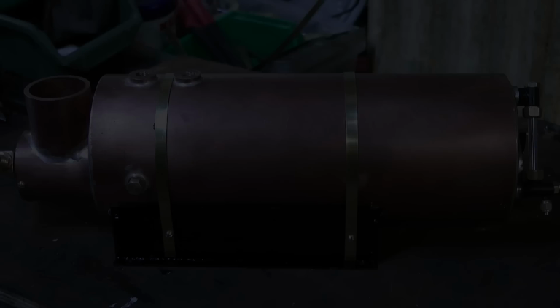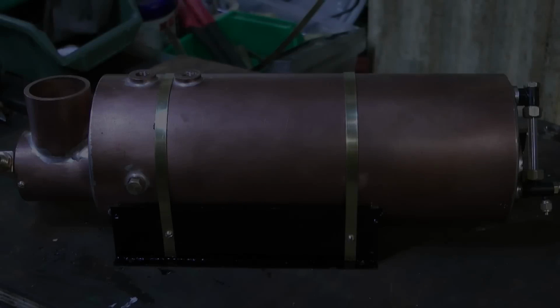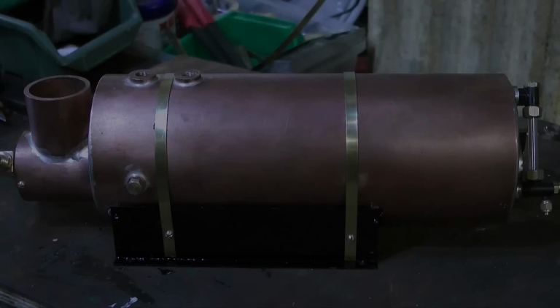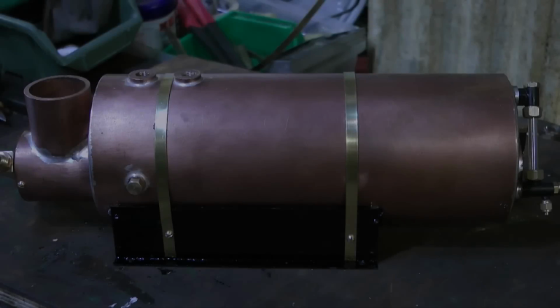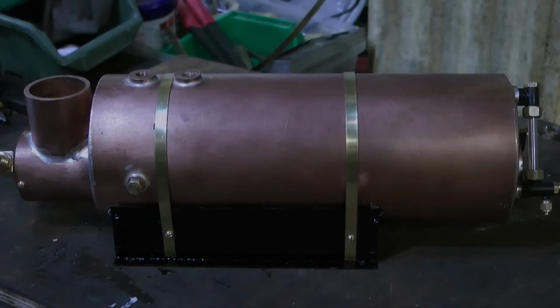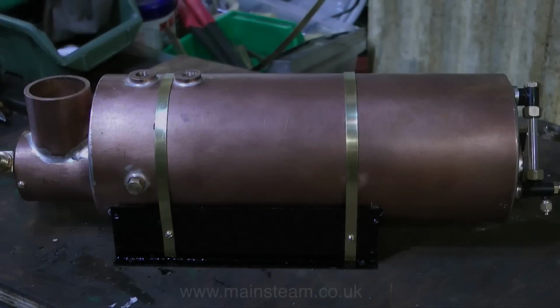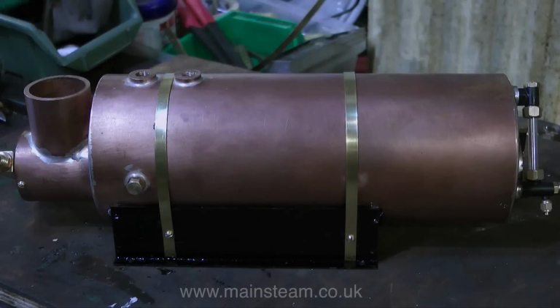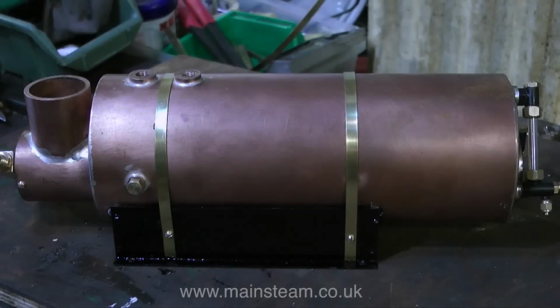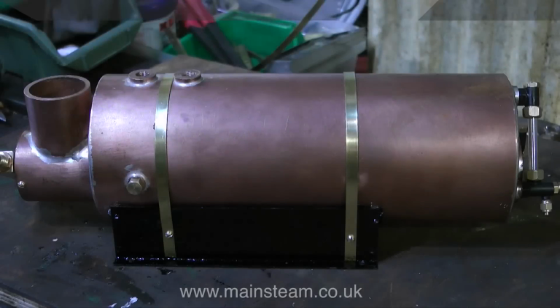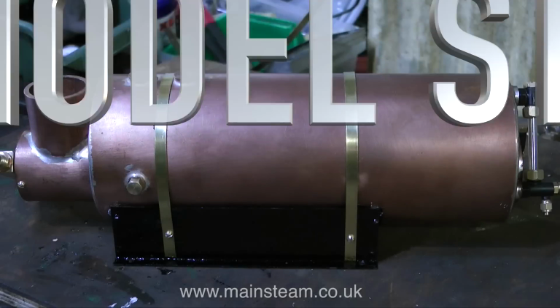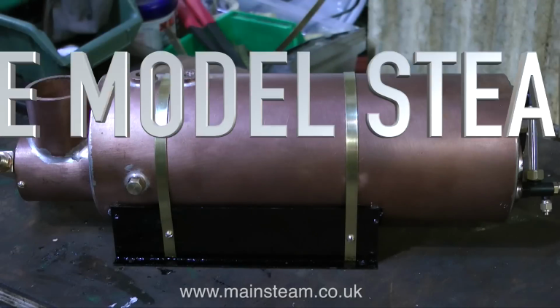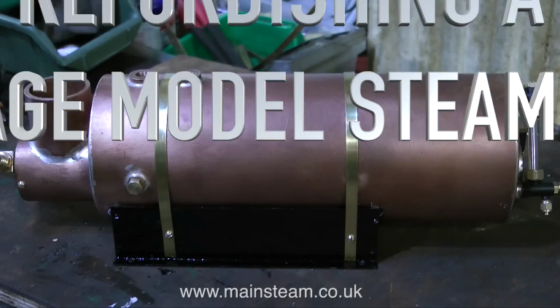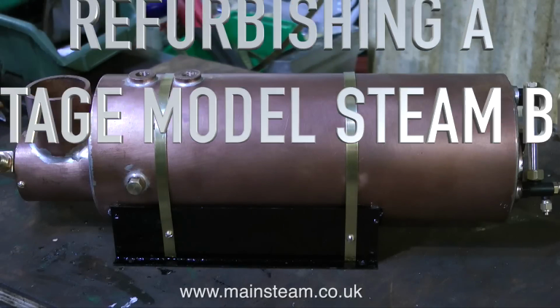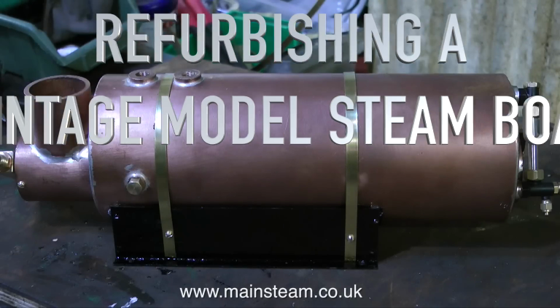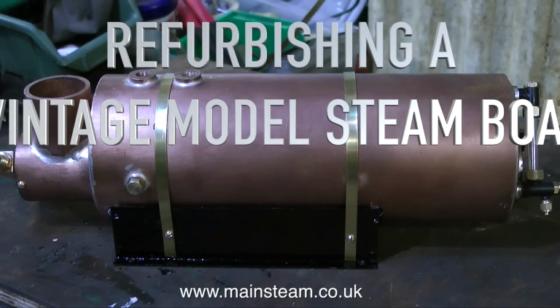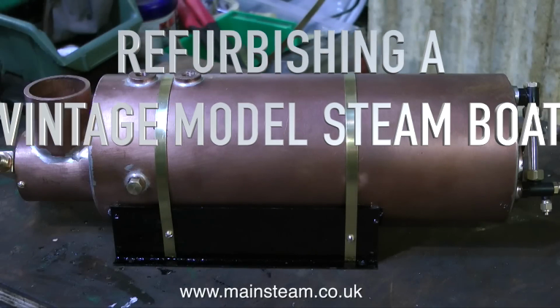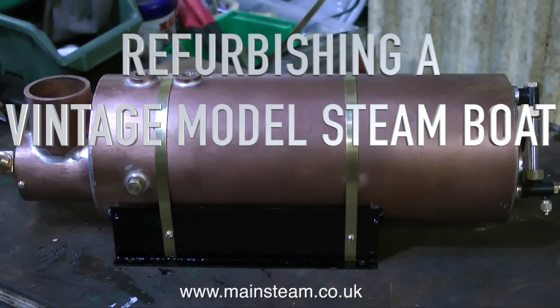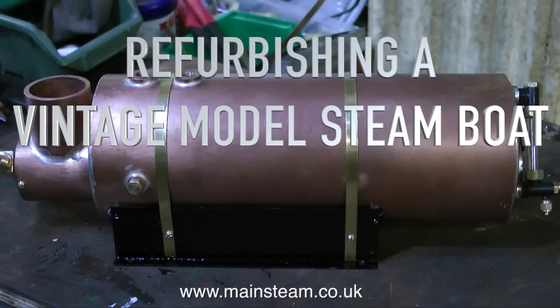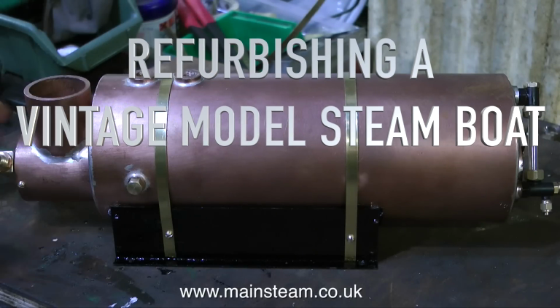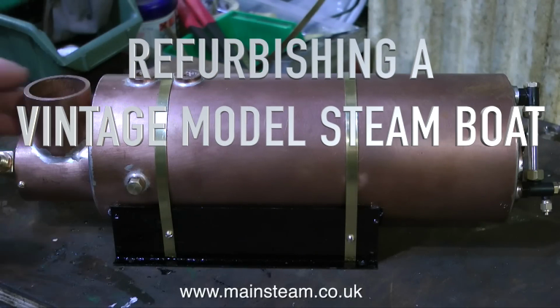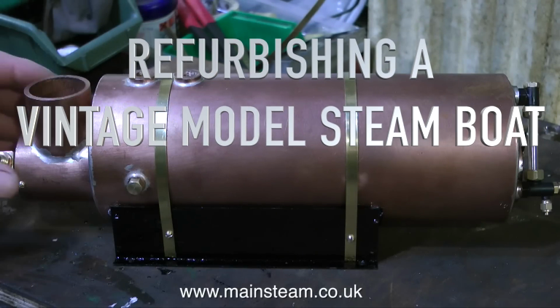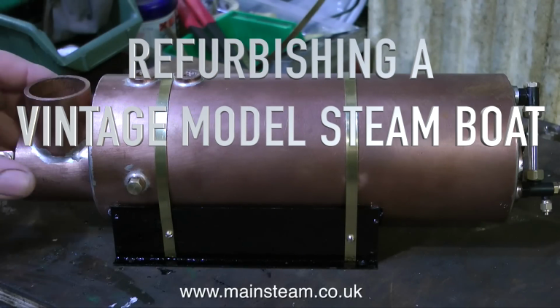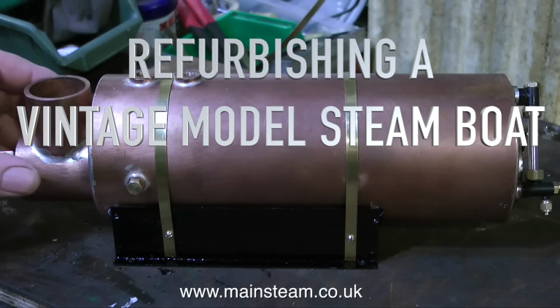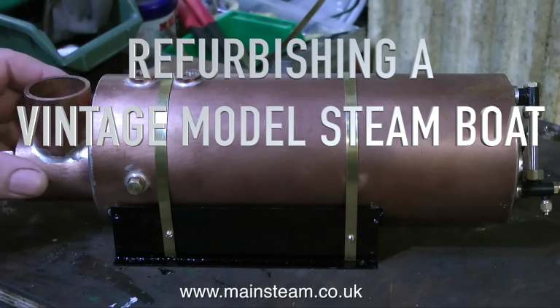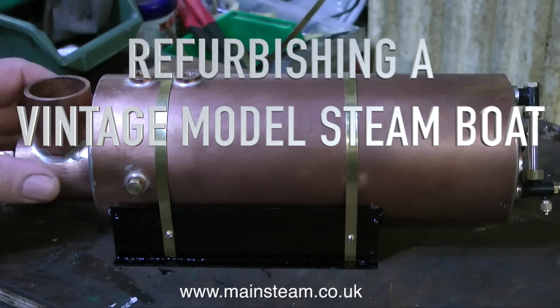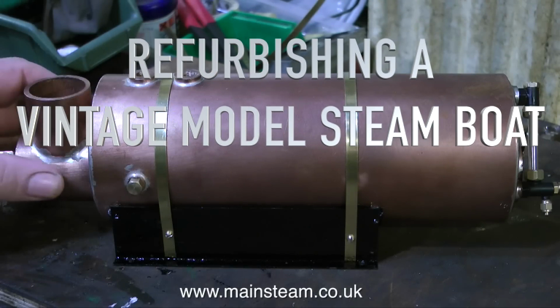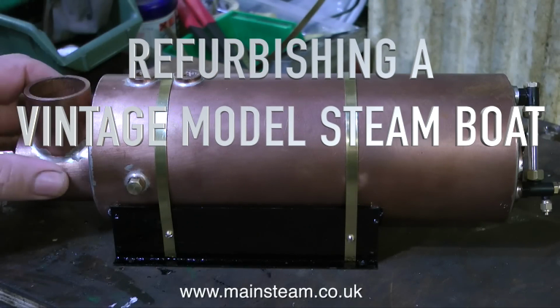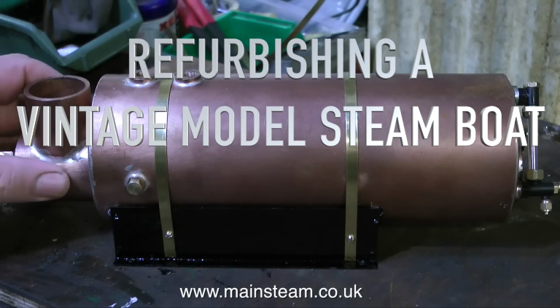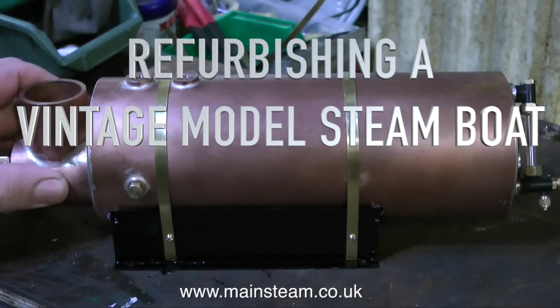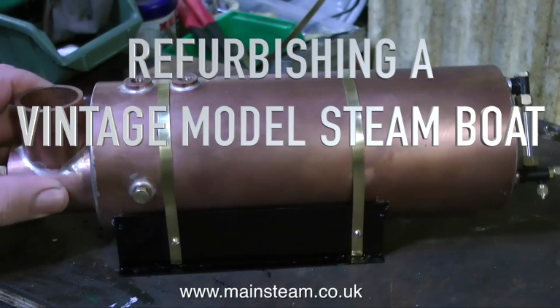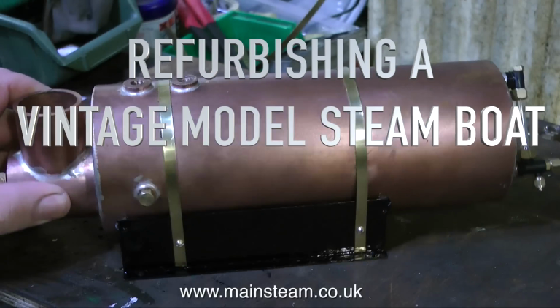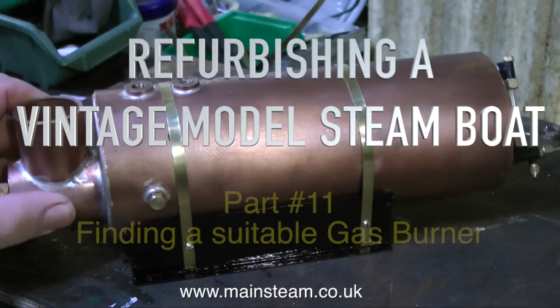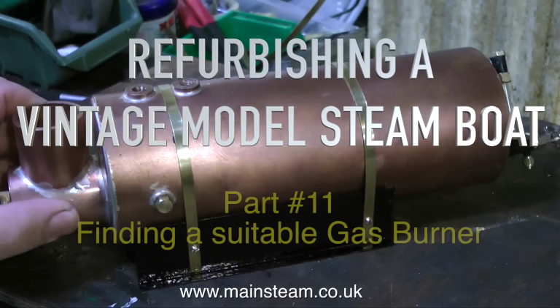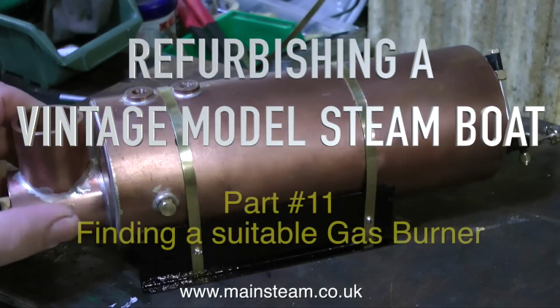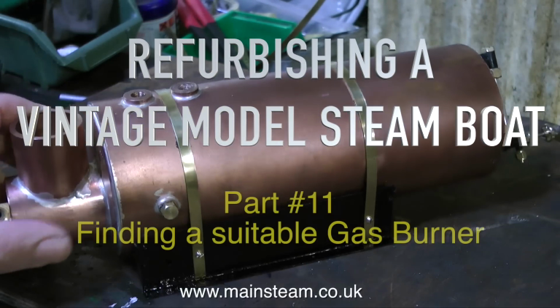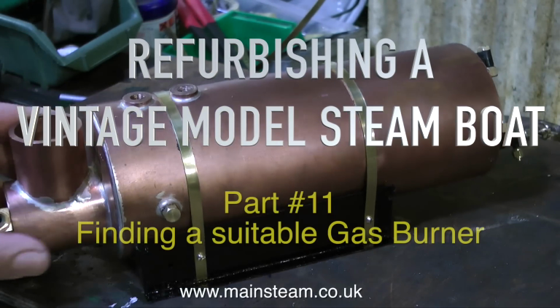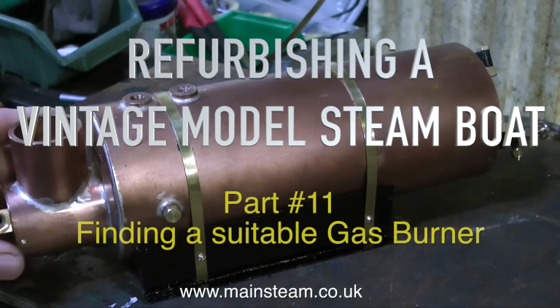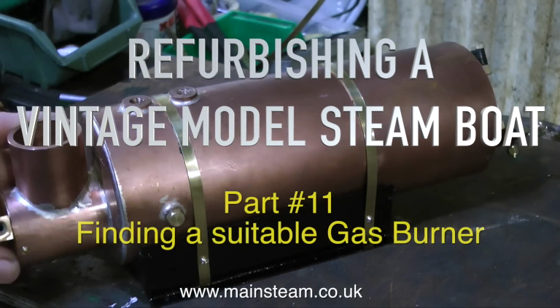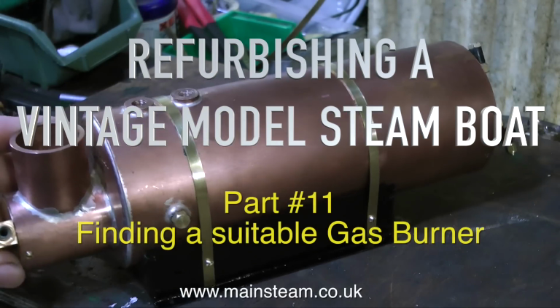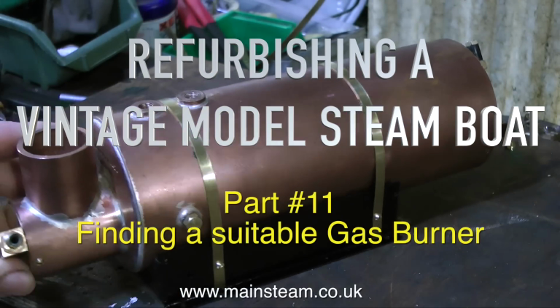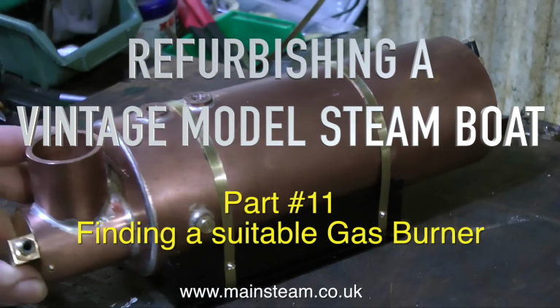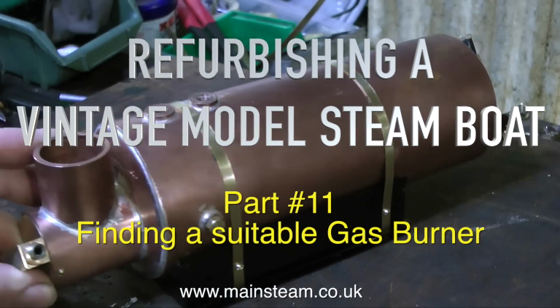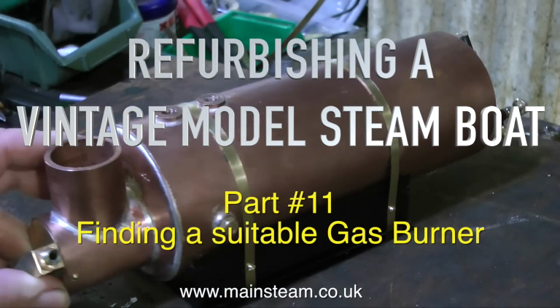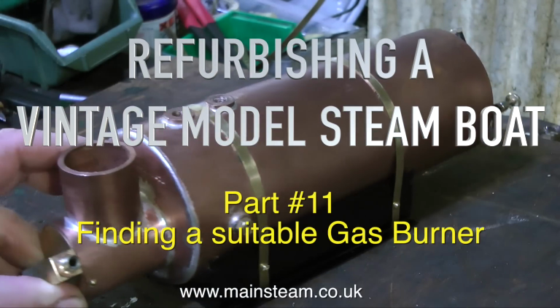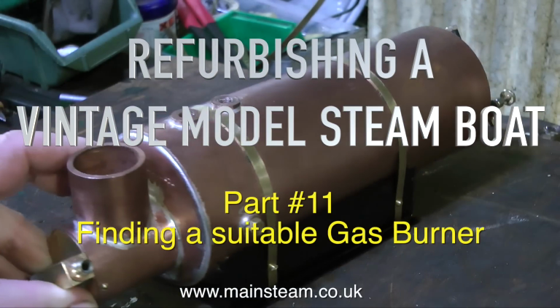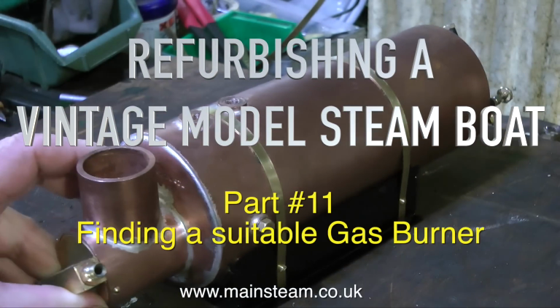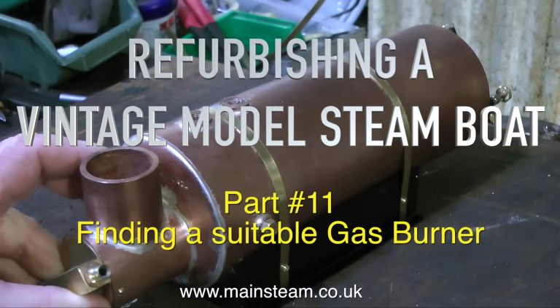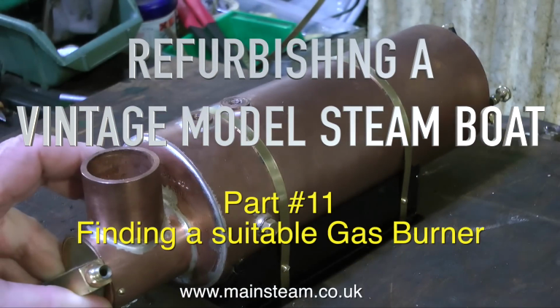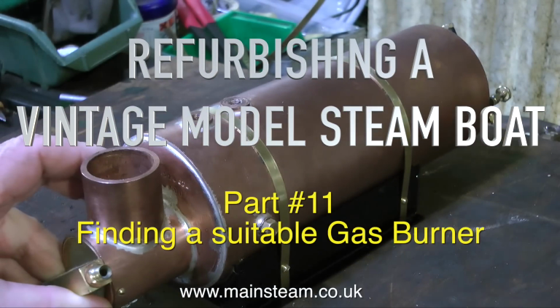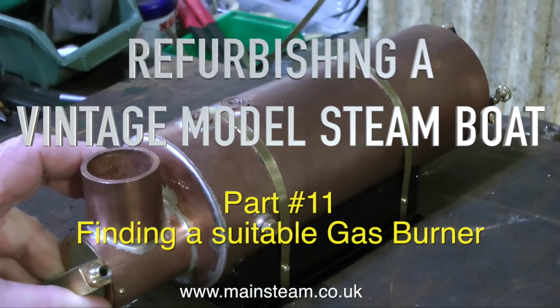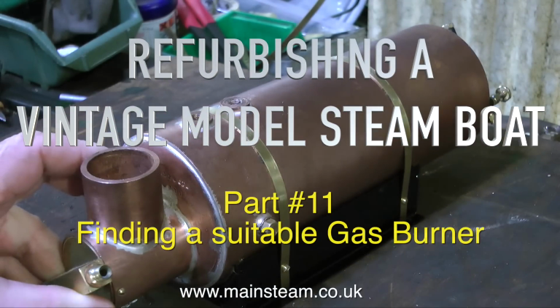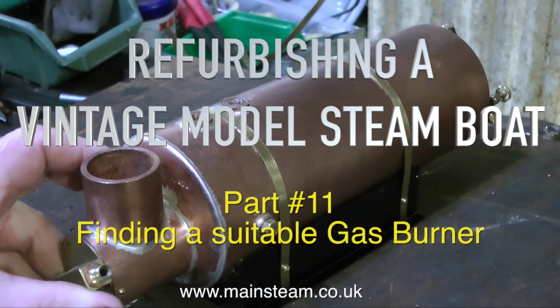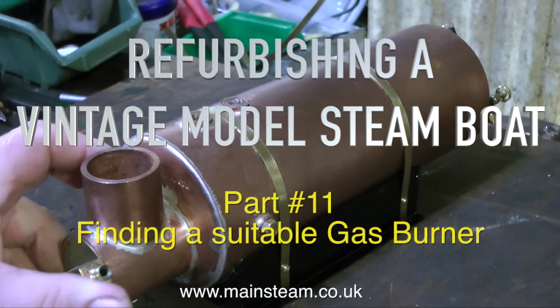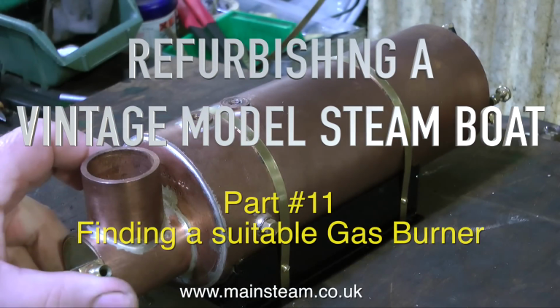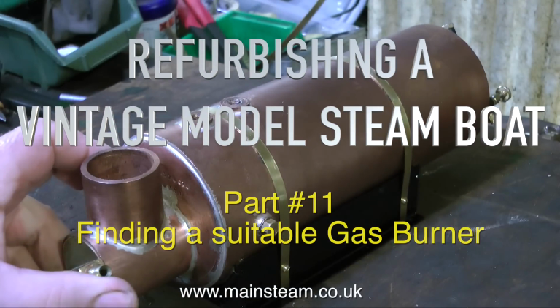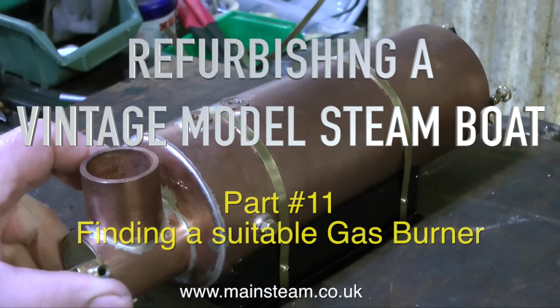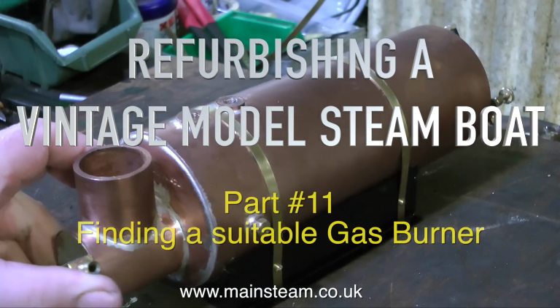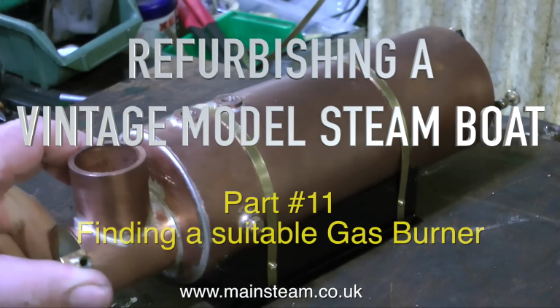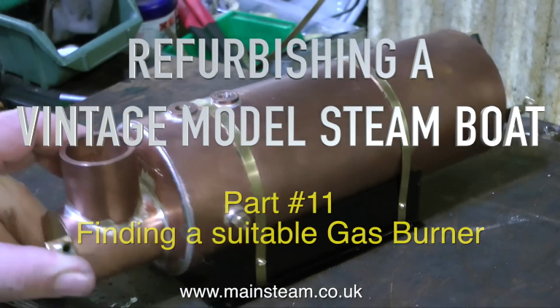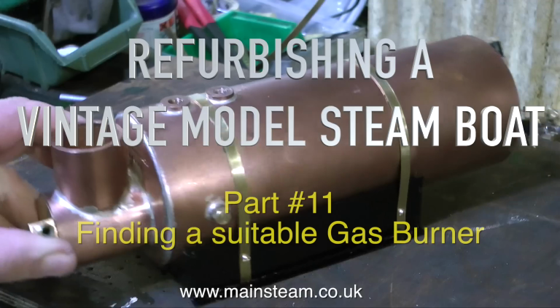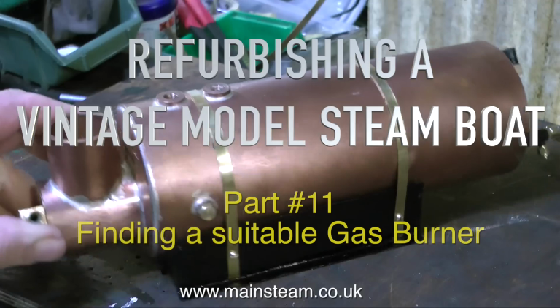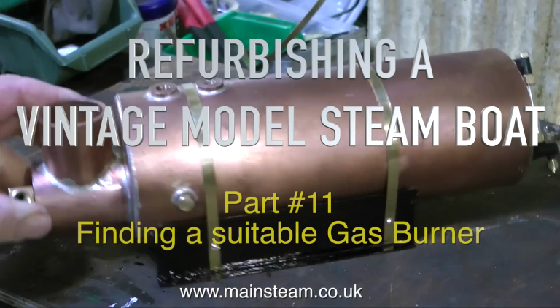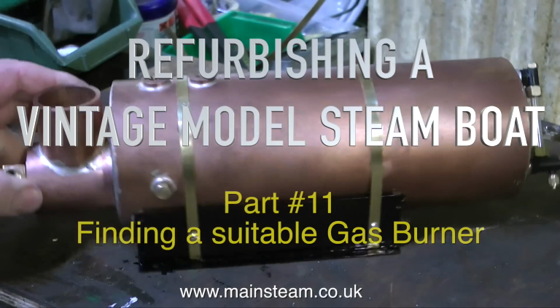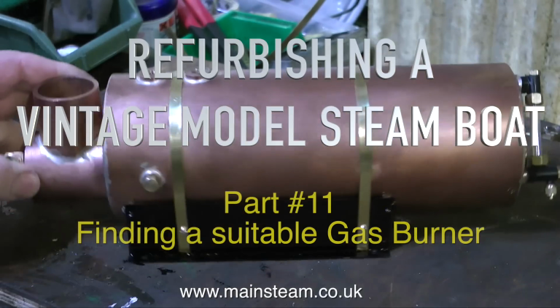Welcome to part 11 of refurbishing a vintage model steamboat. This one is called finding a suitable gas burner.